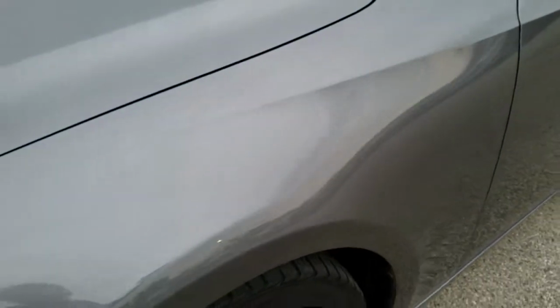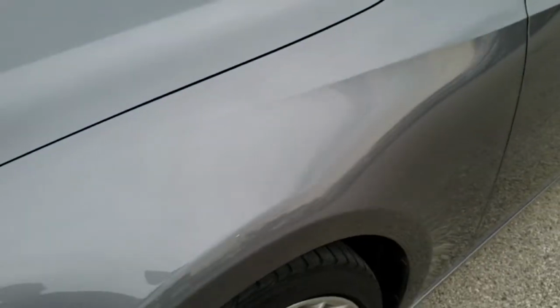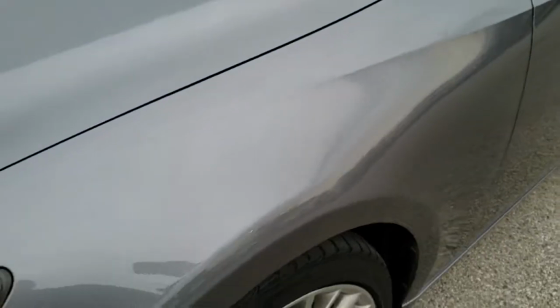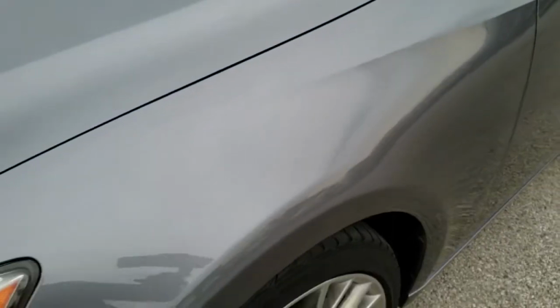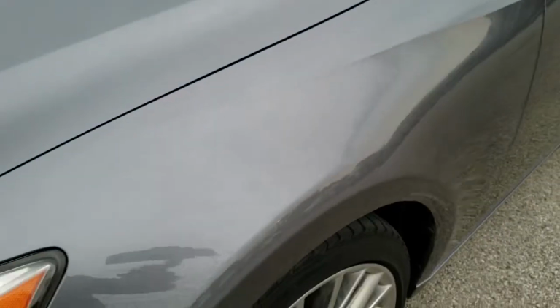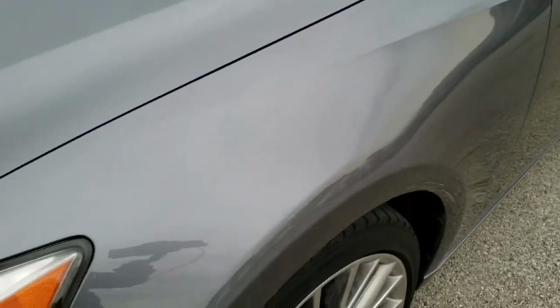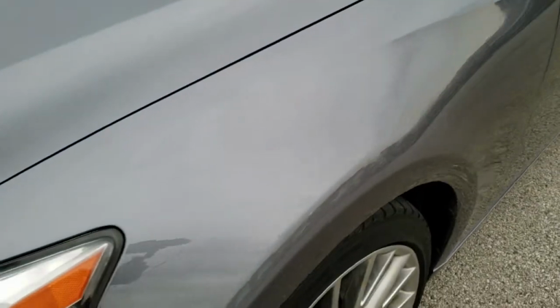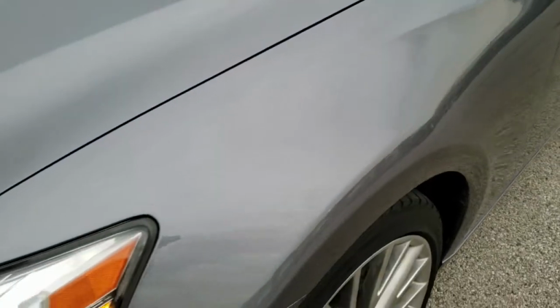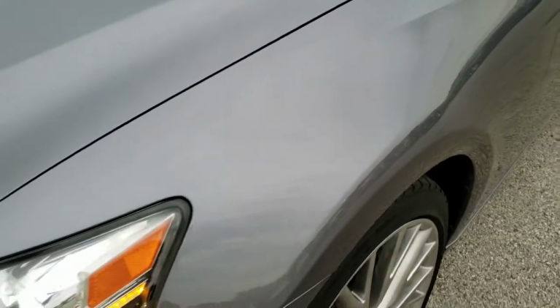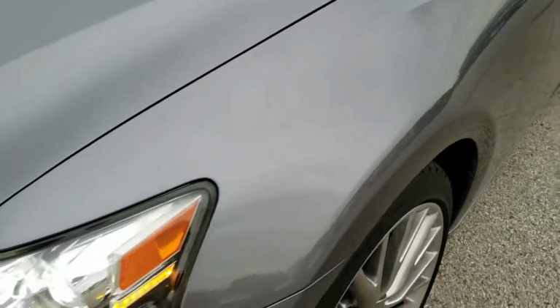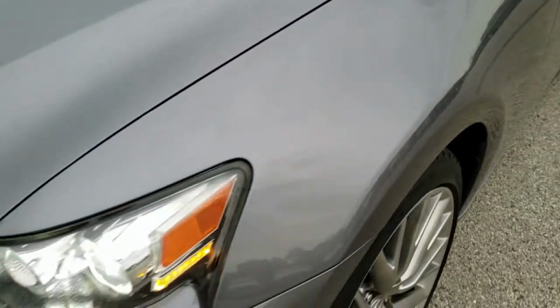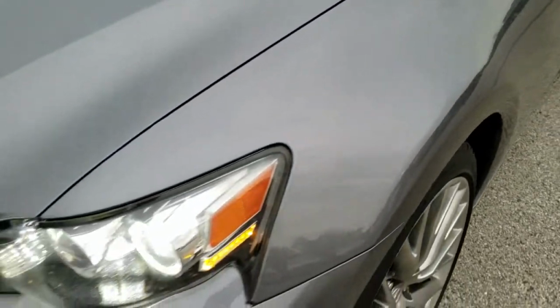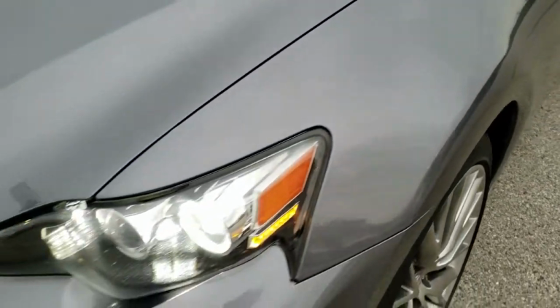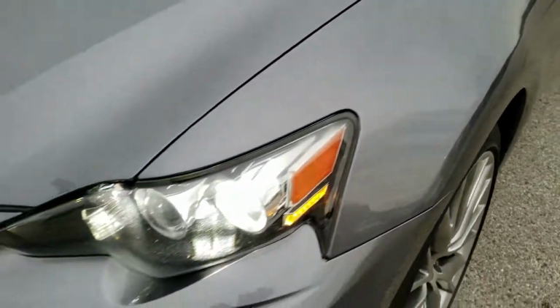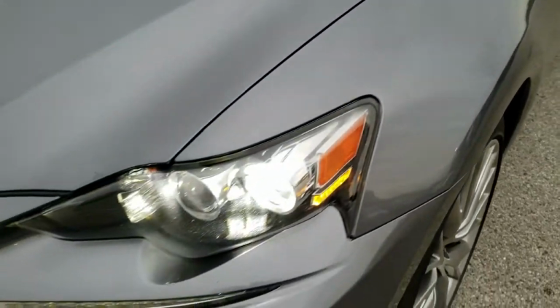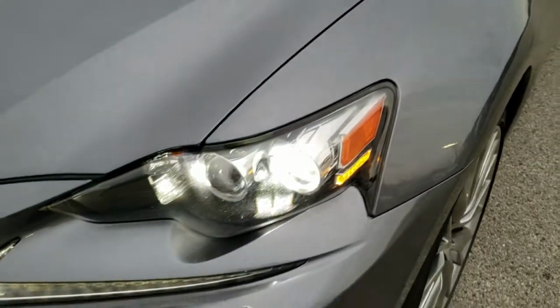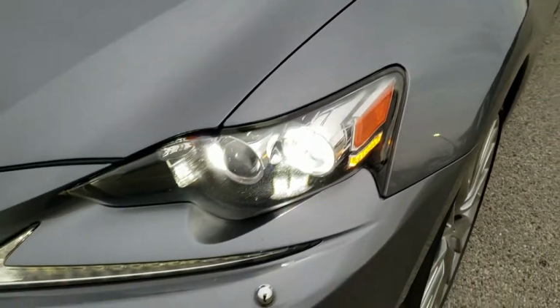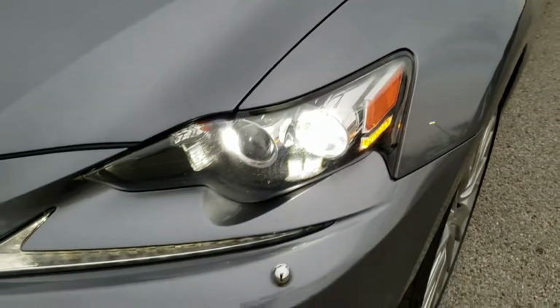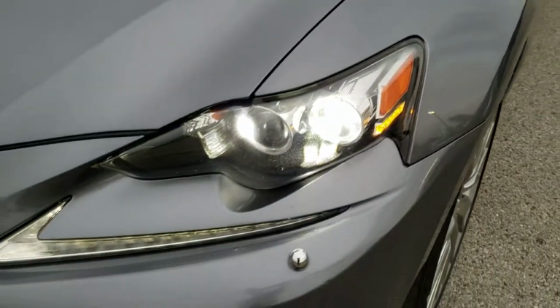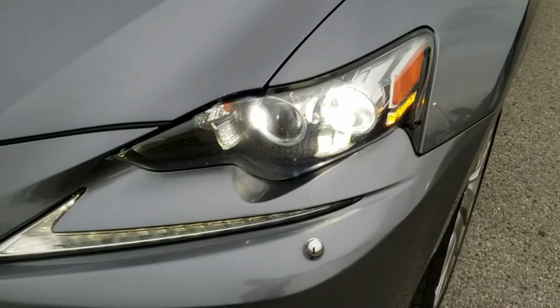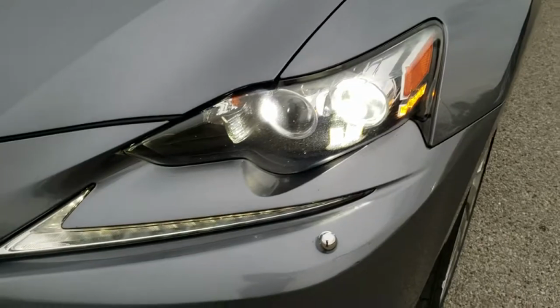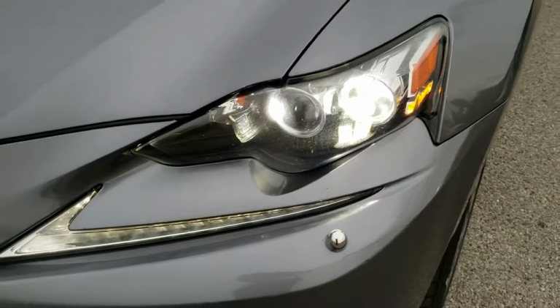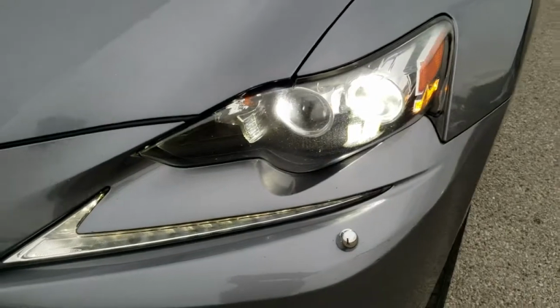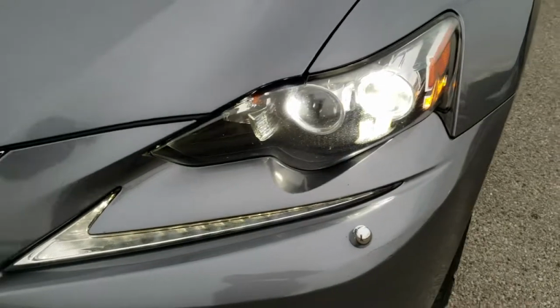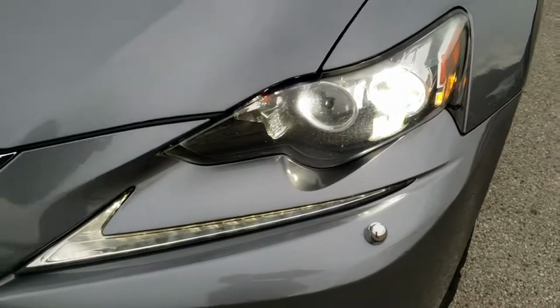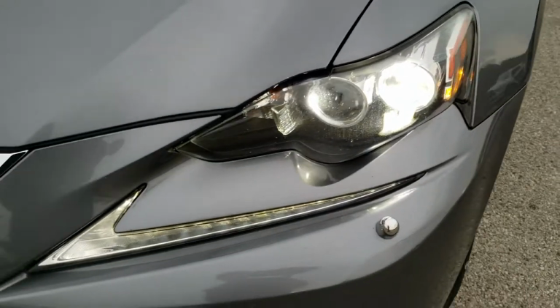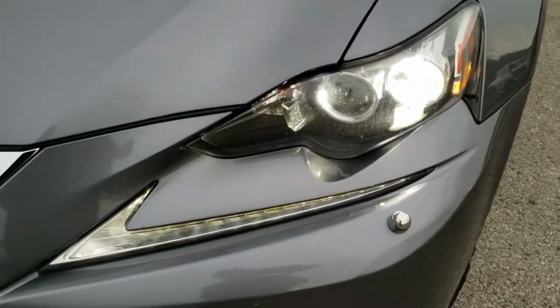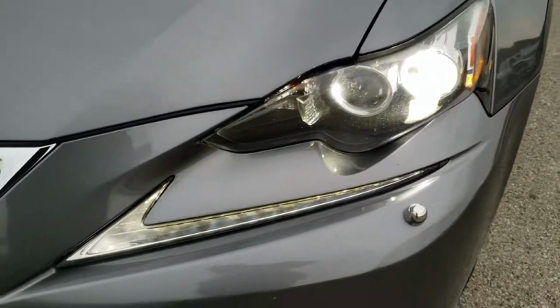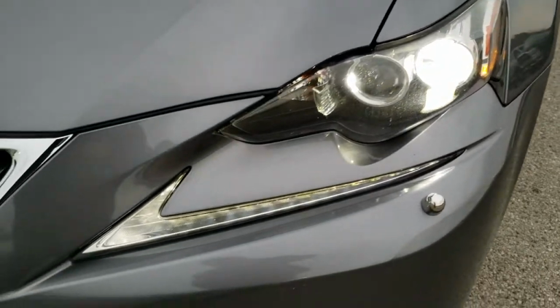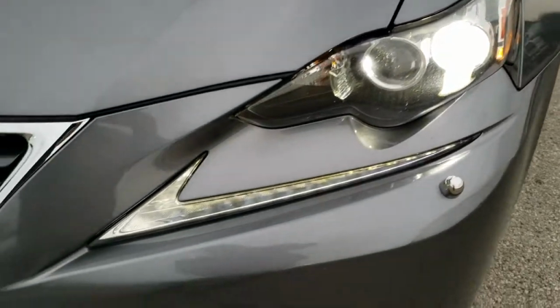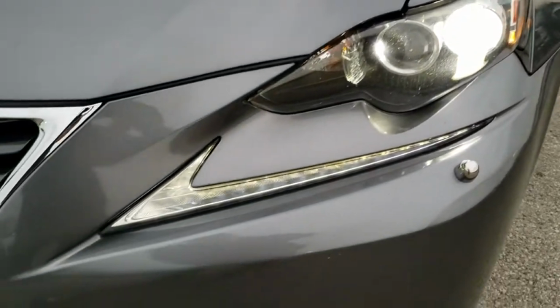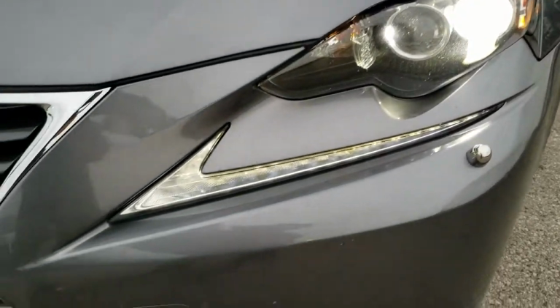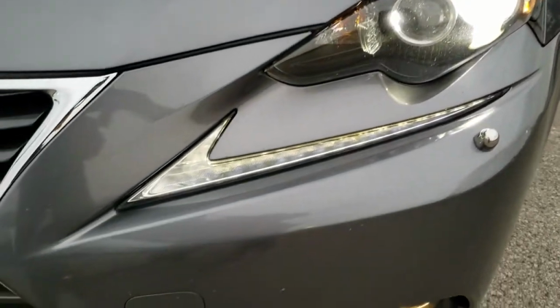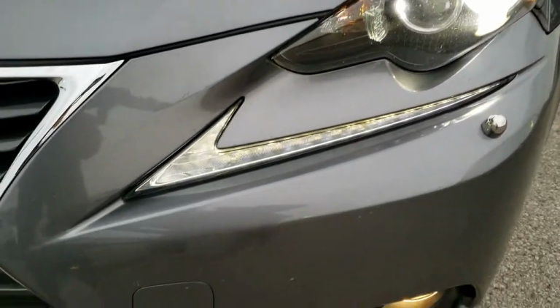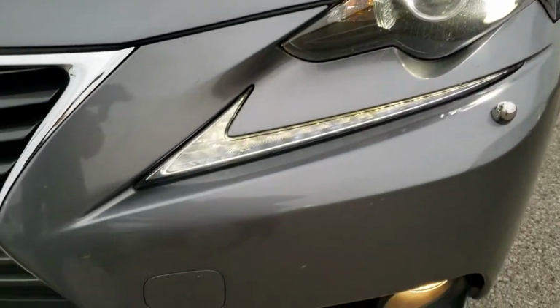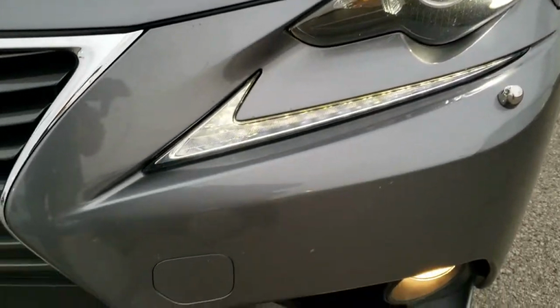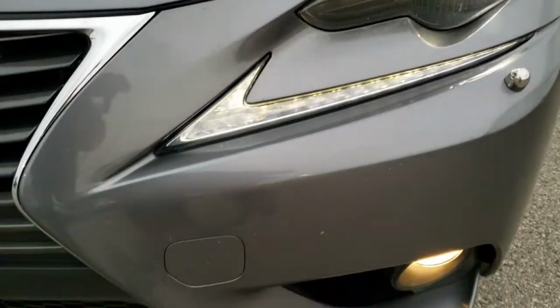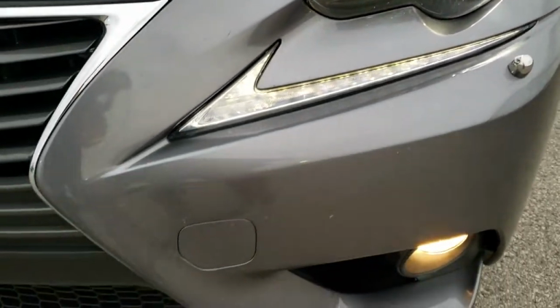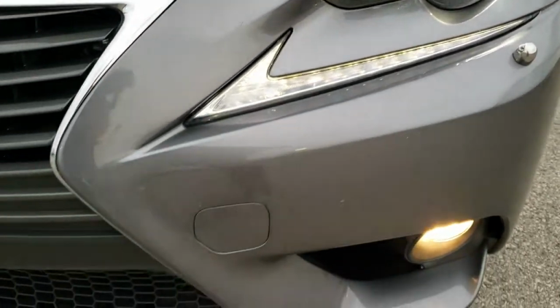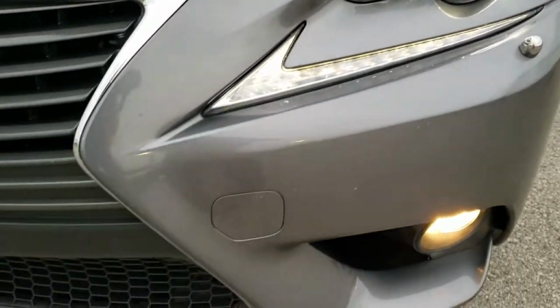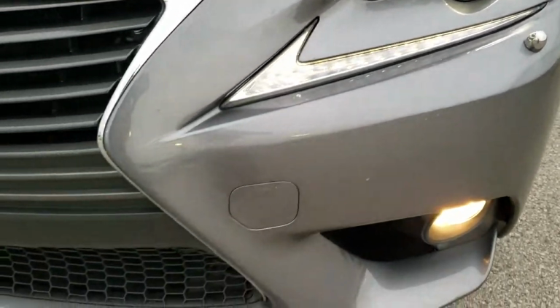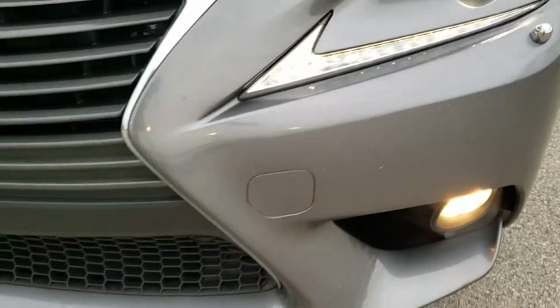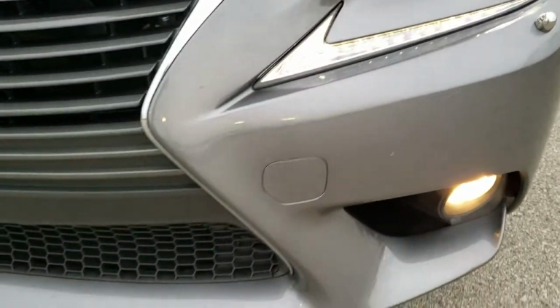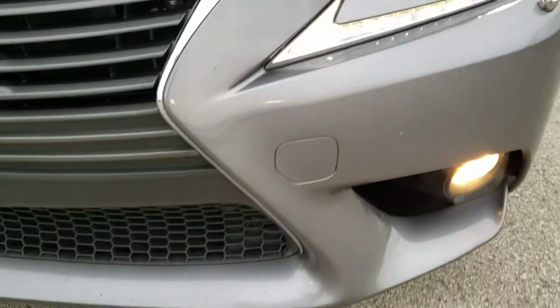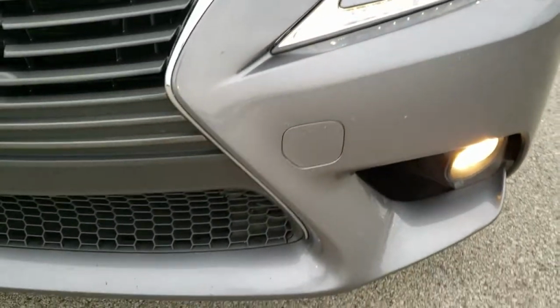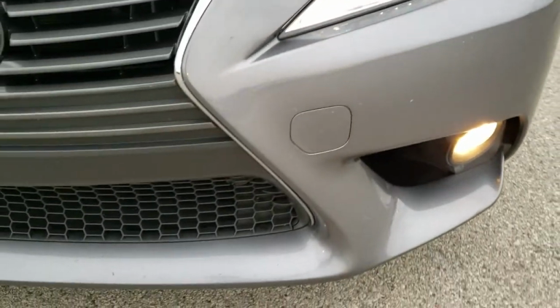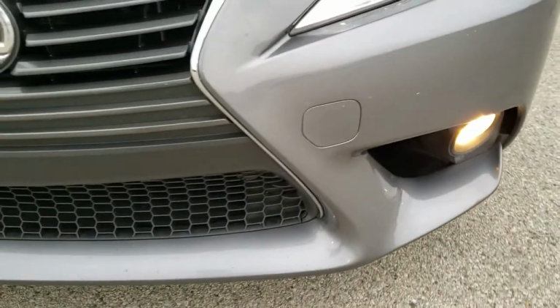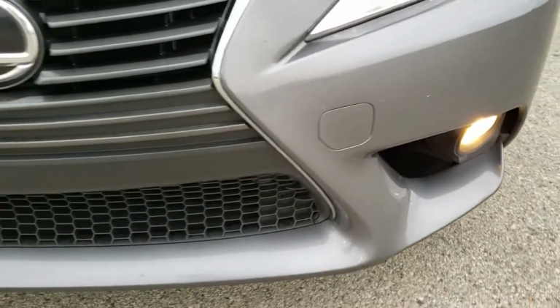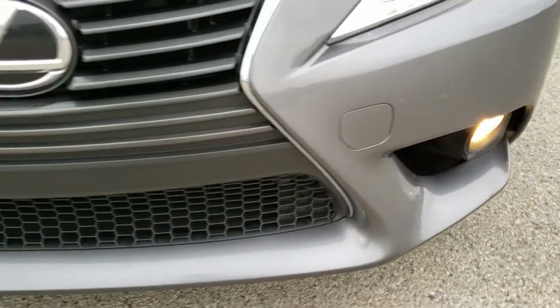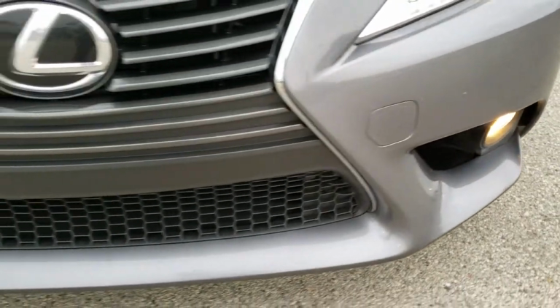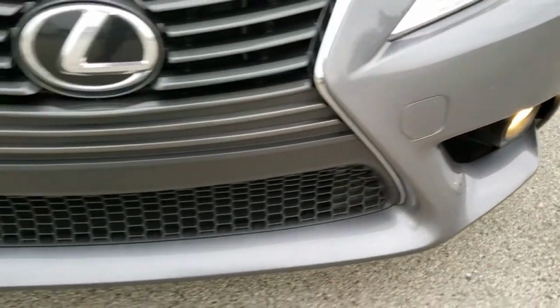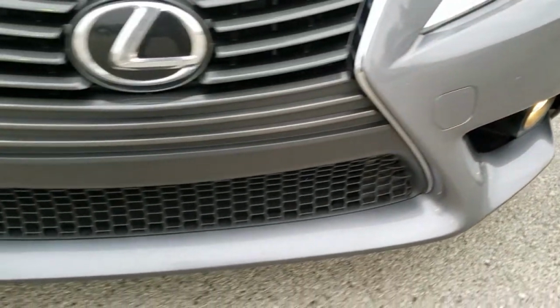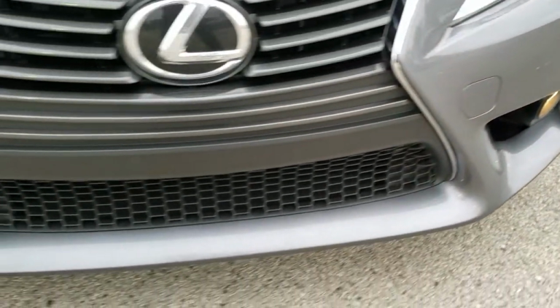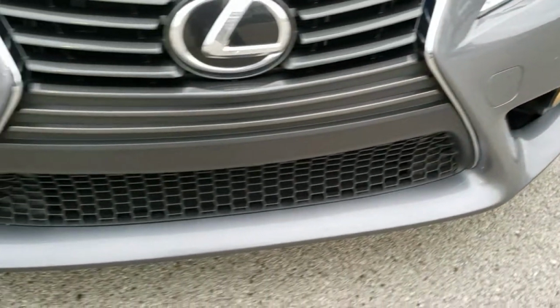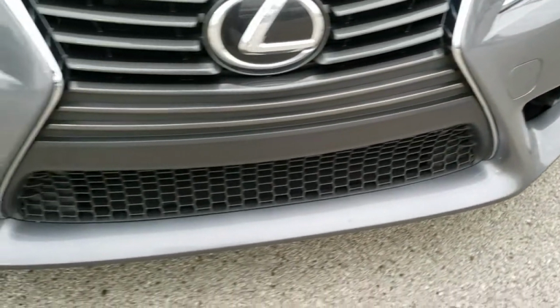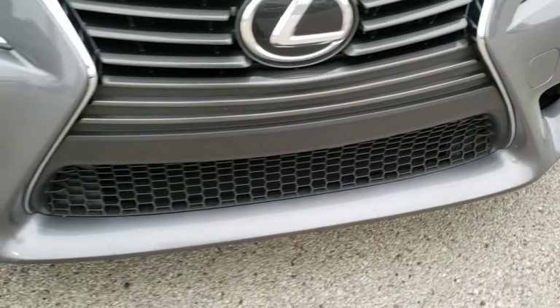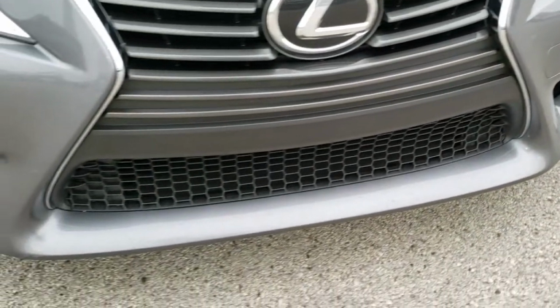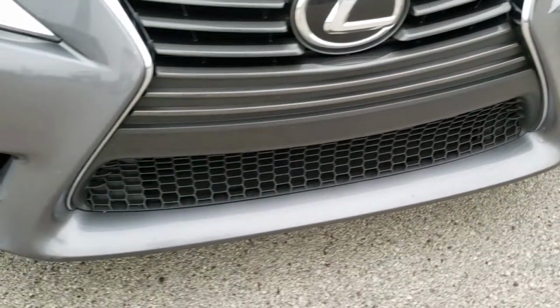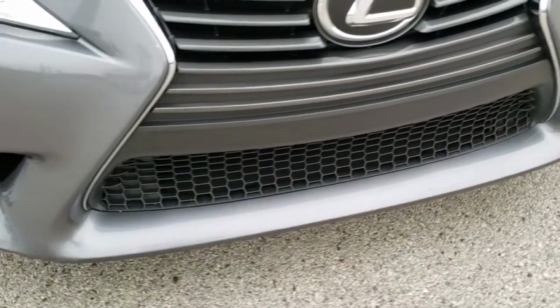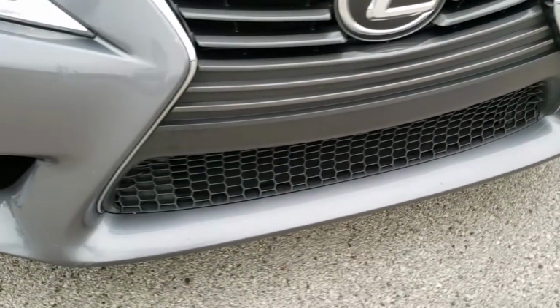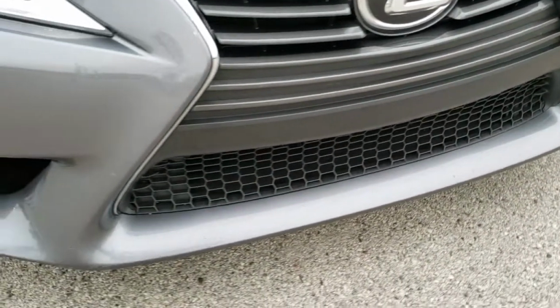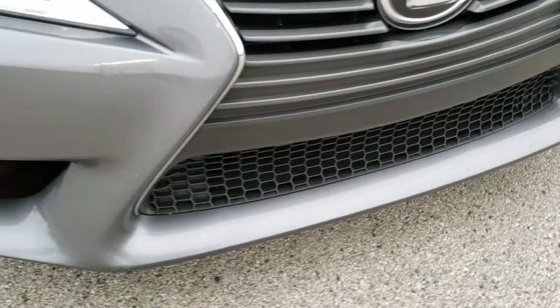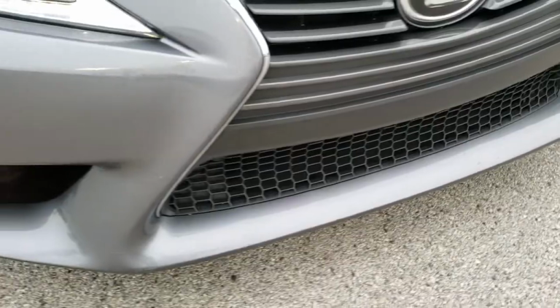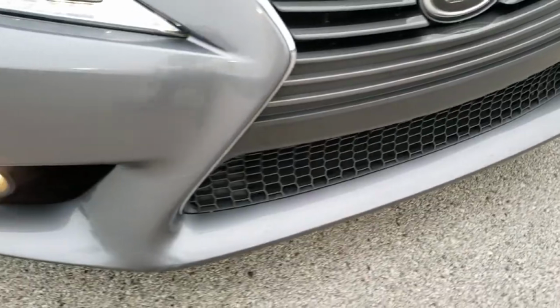Front fenders are in excellent condition. You can see it has the HID headlamps, the LED running lights, and the front bumper is in pretty nice condition.